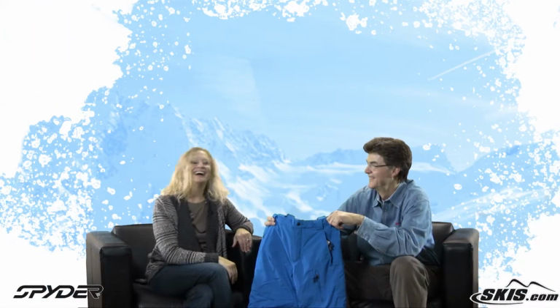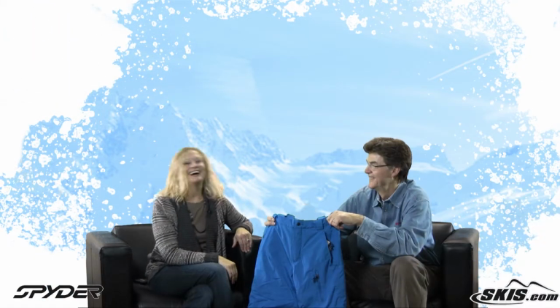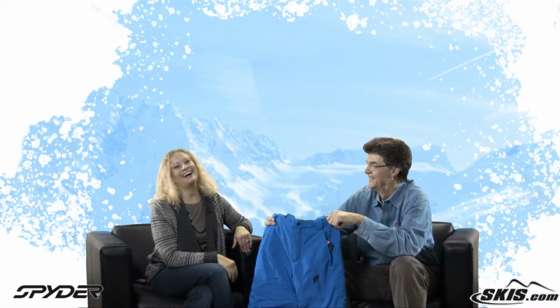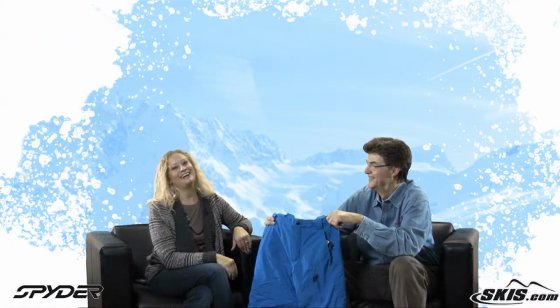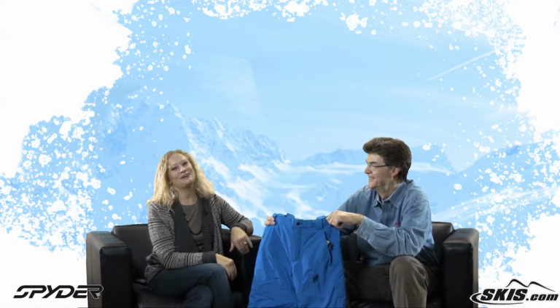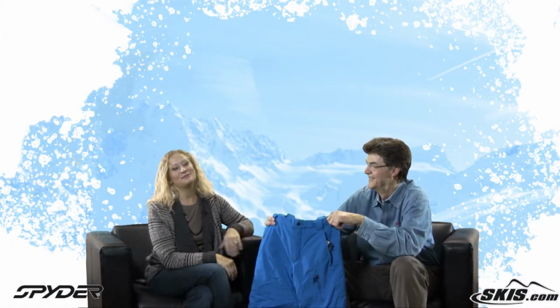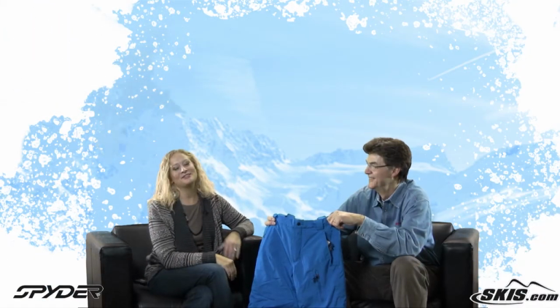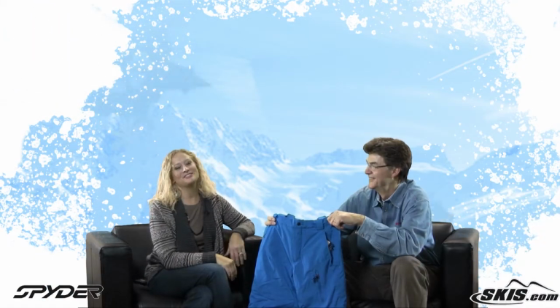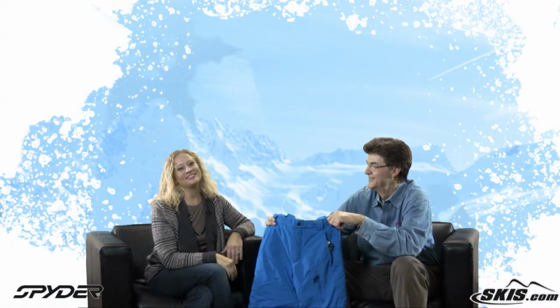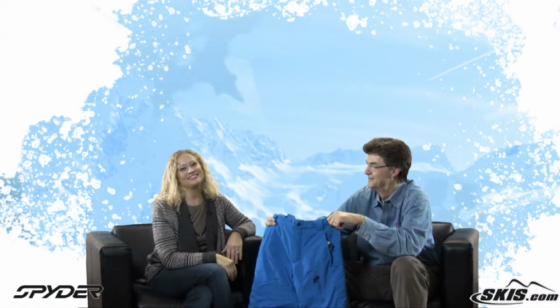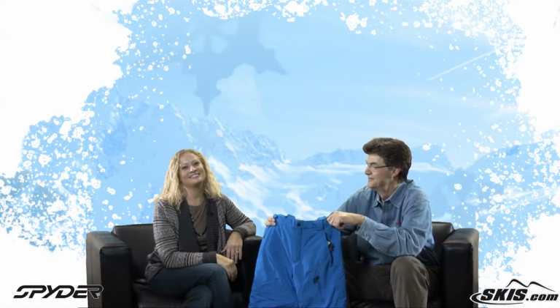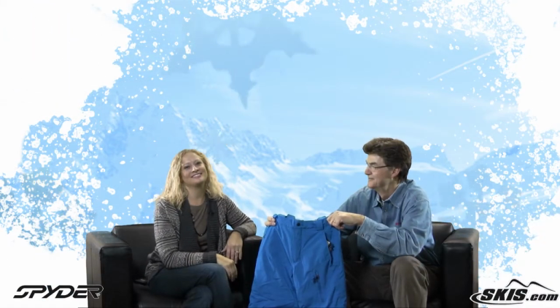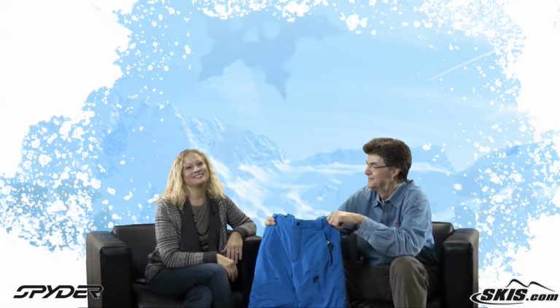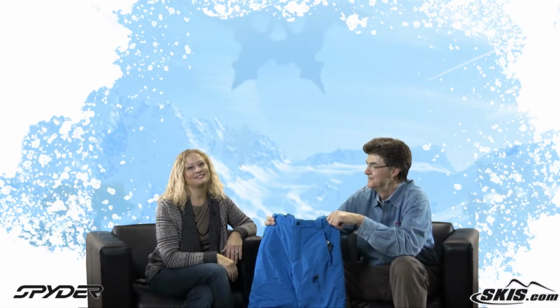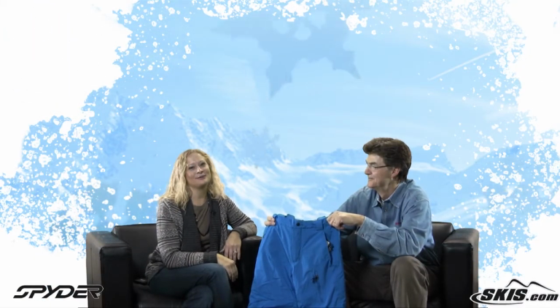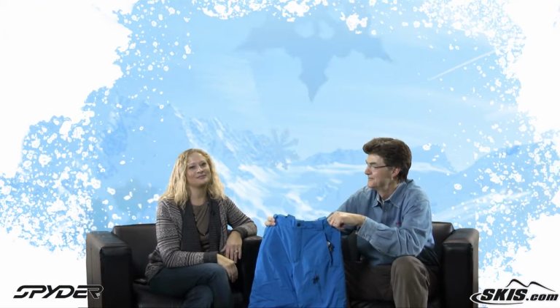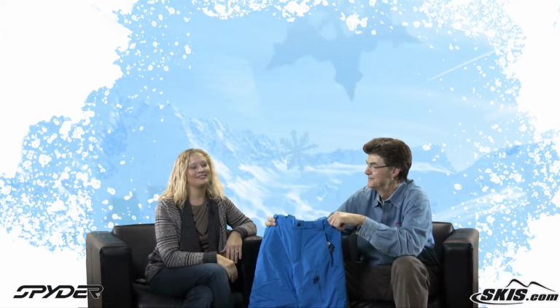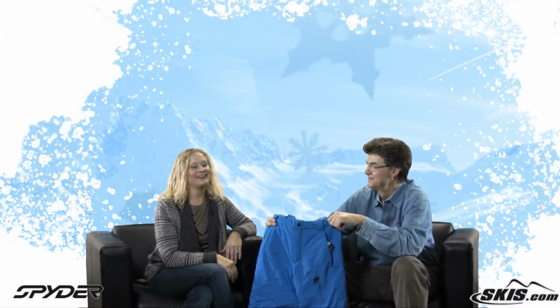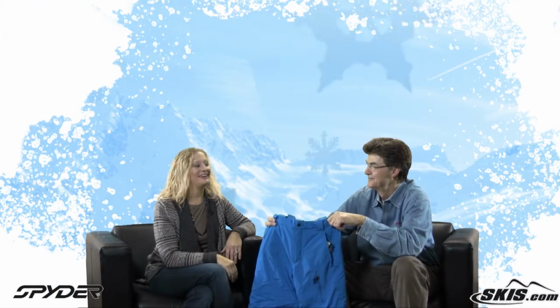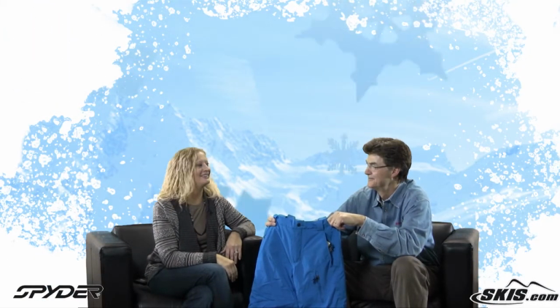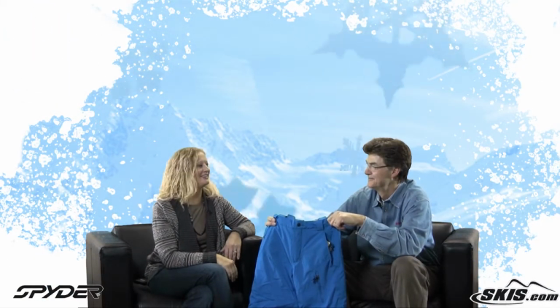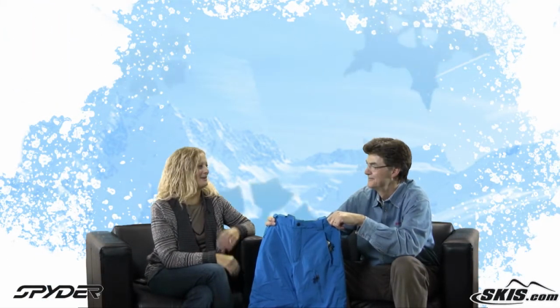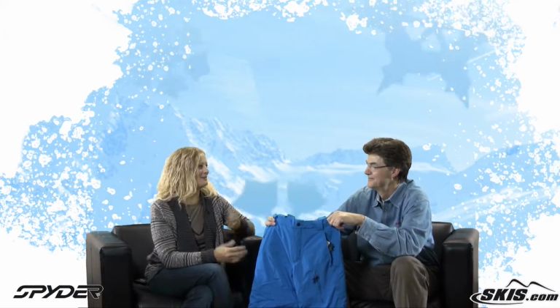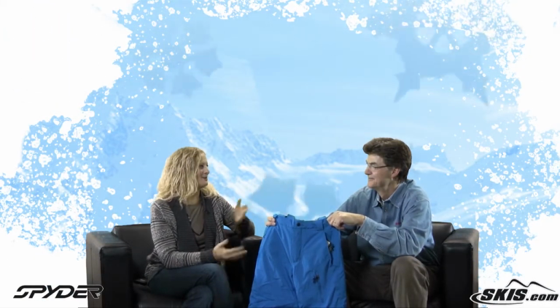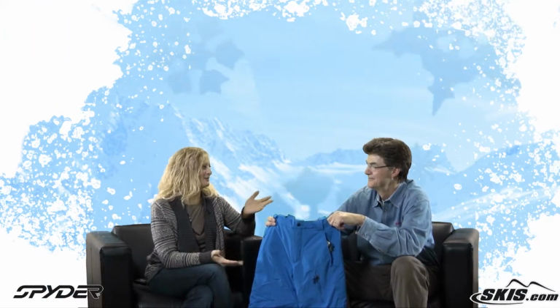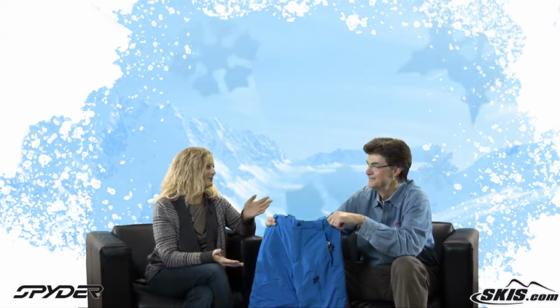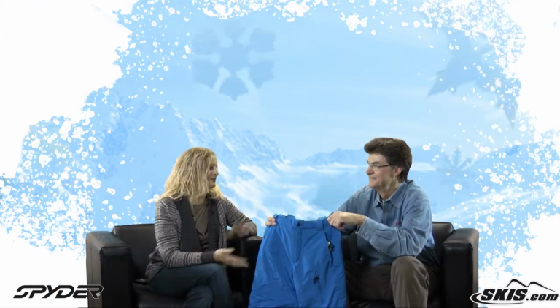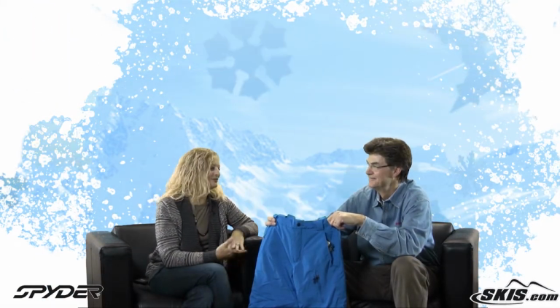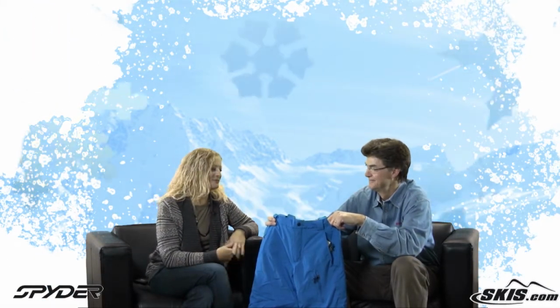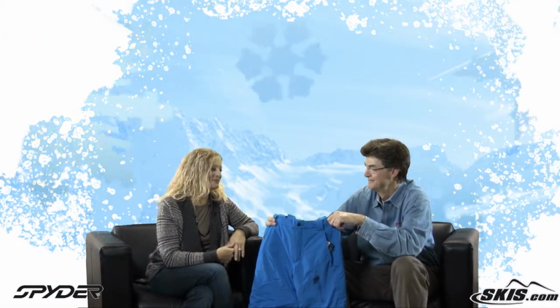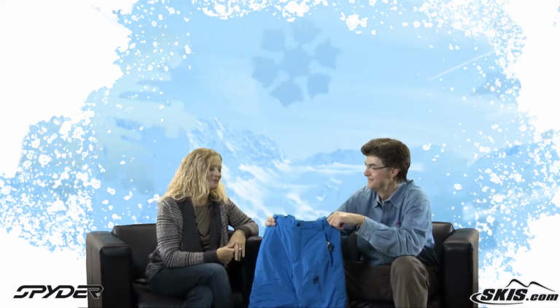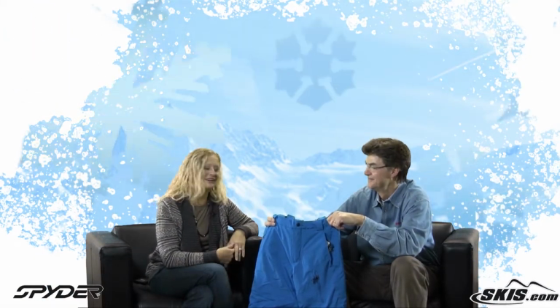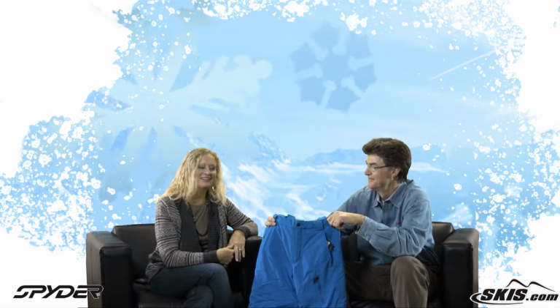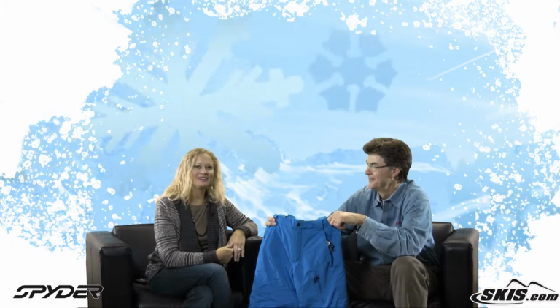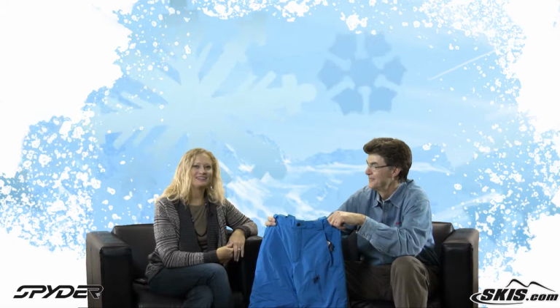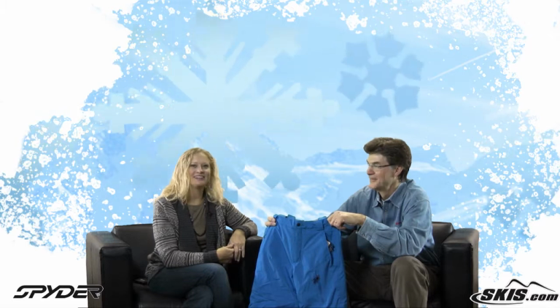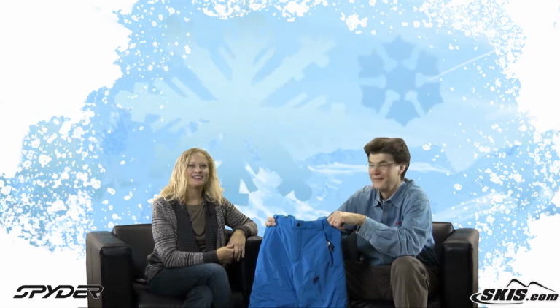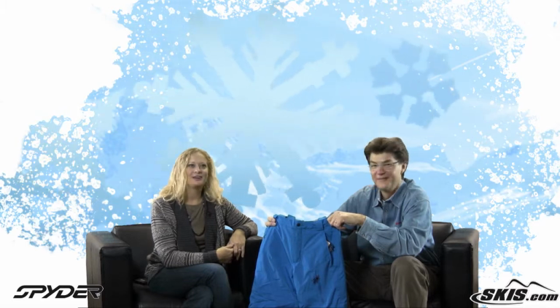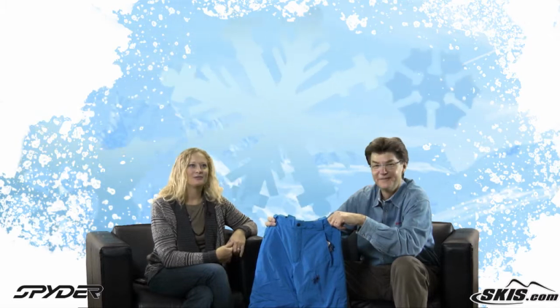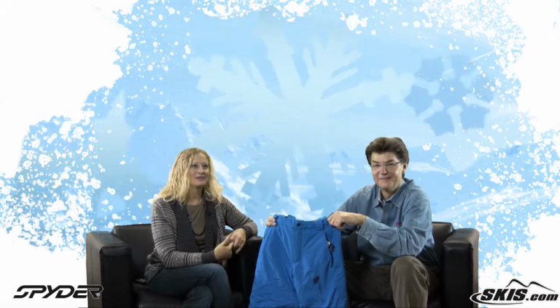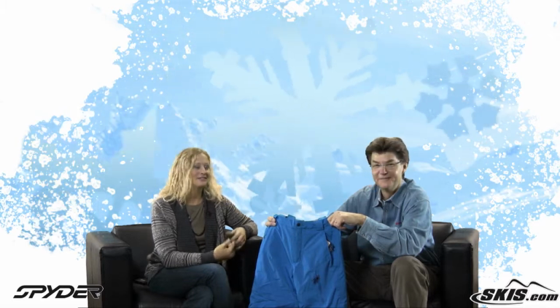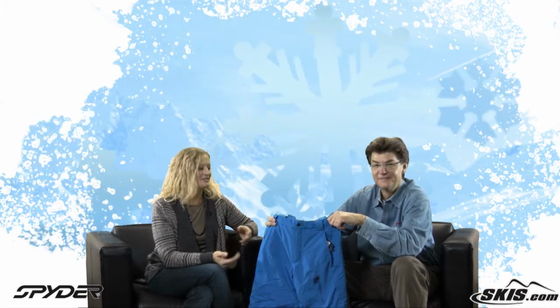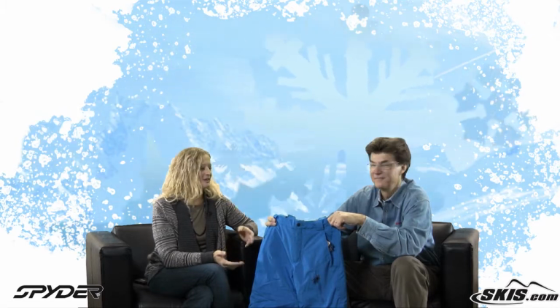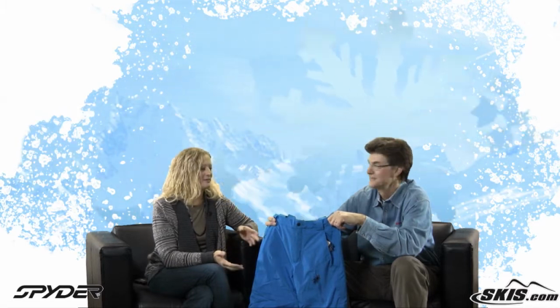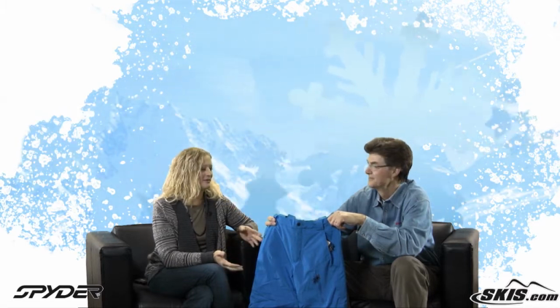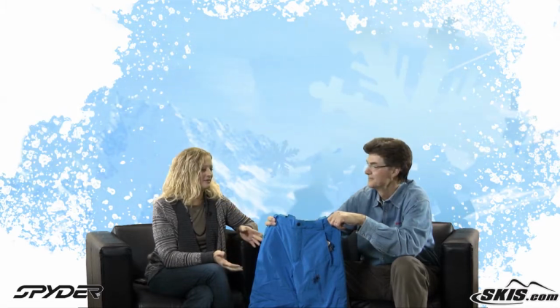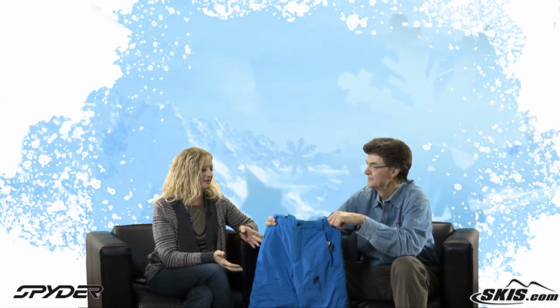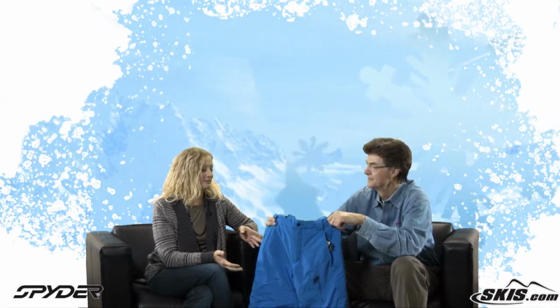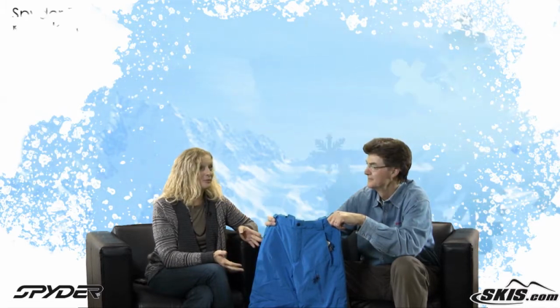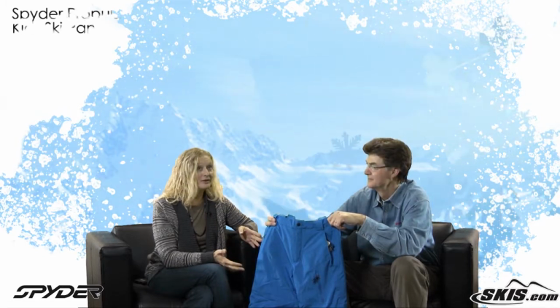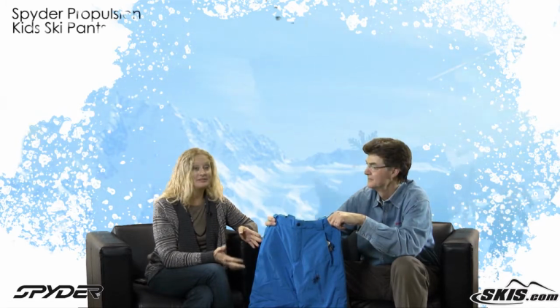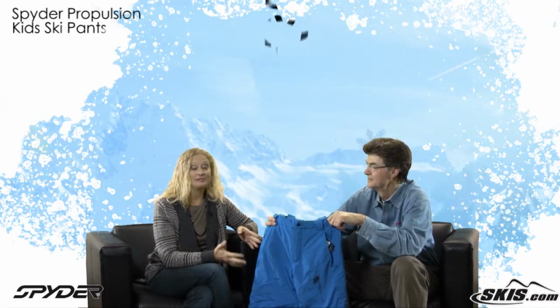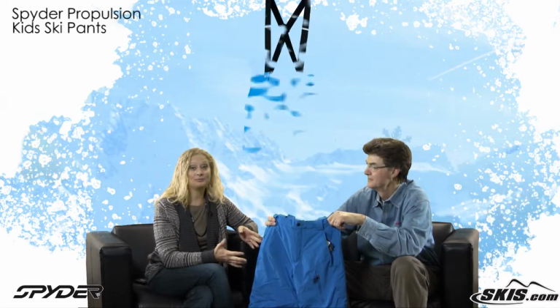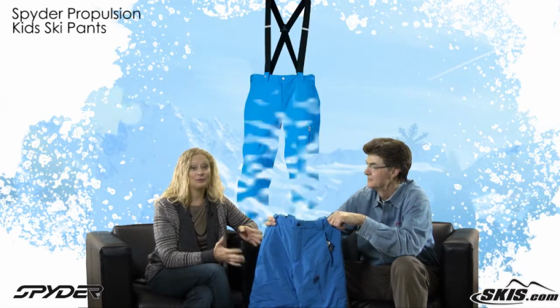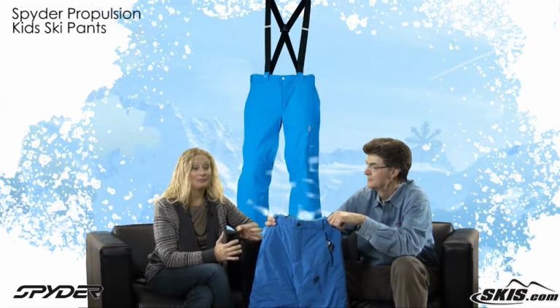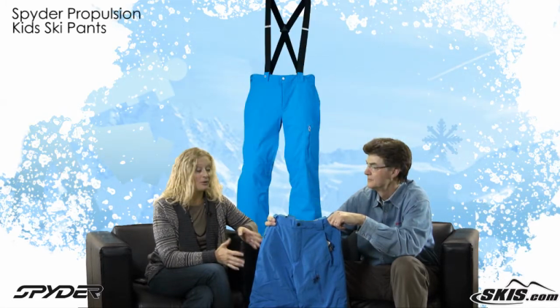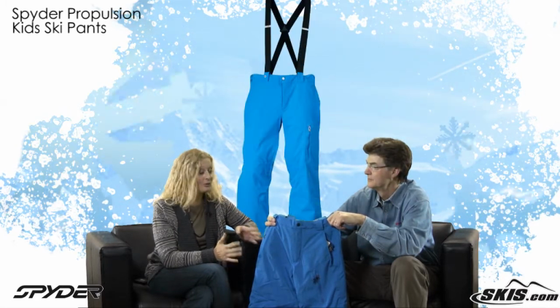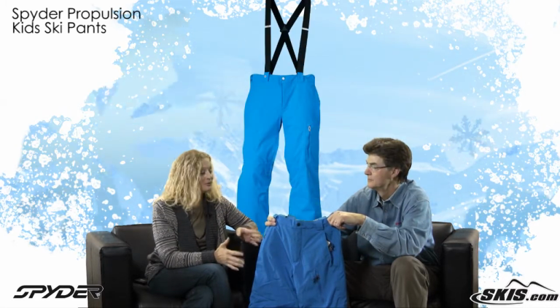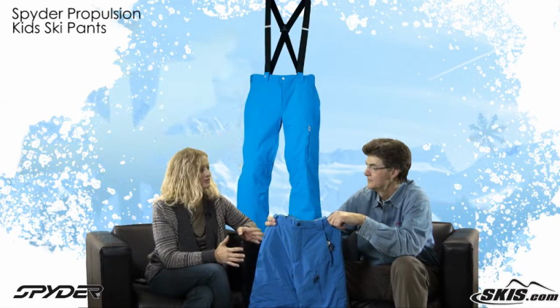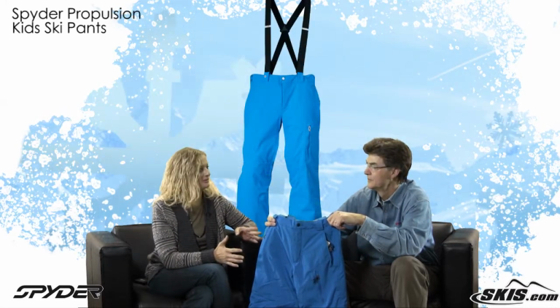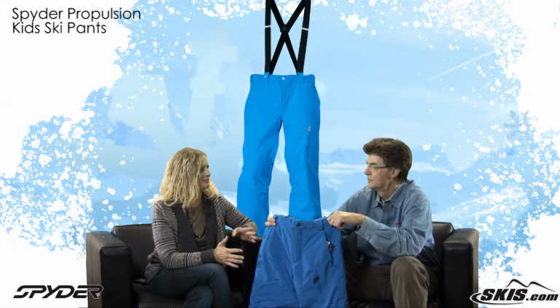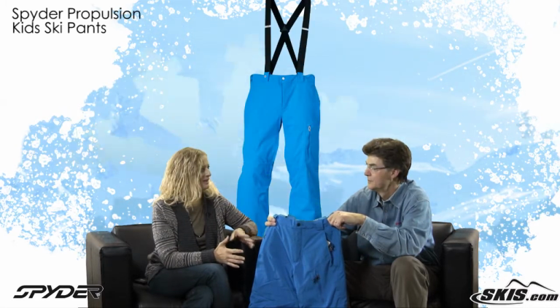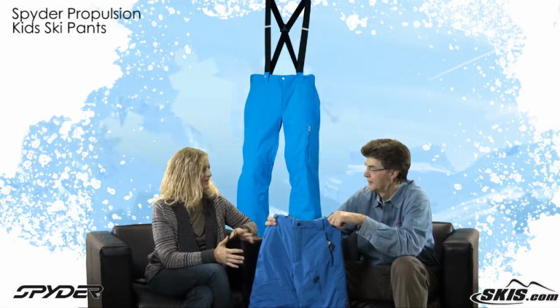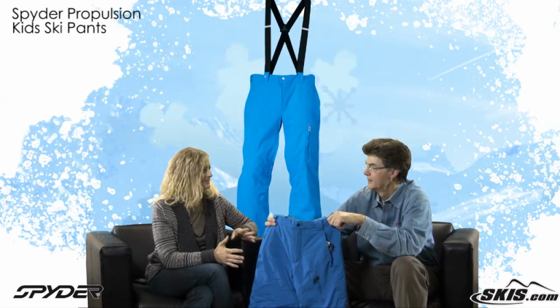Hi, I'm Bridget. This is Slope Style. I'm here with Bill from Spyder. We're going to talk about the Boy's Propulsion Pant.